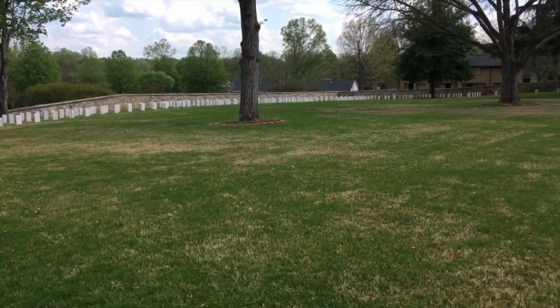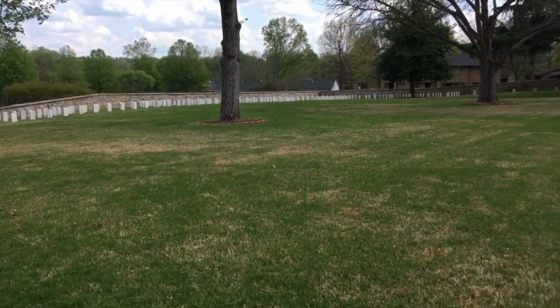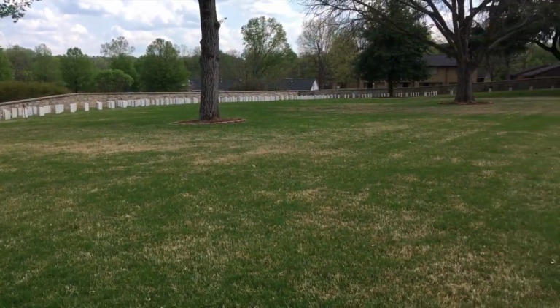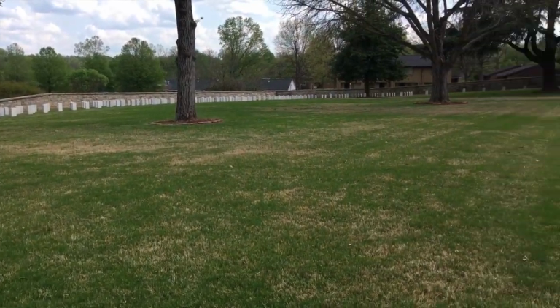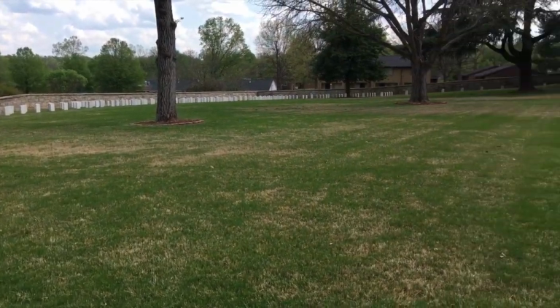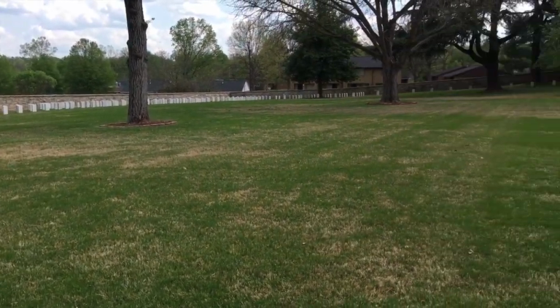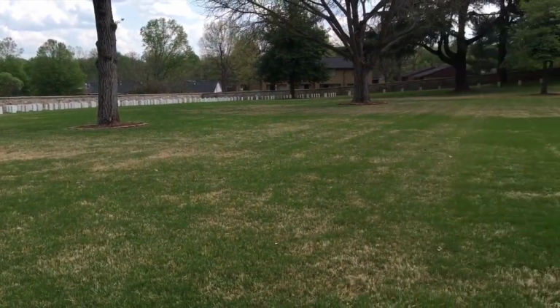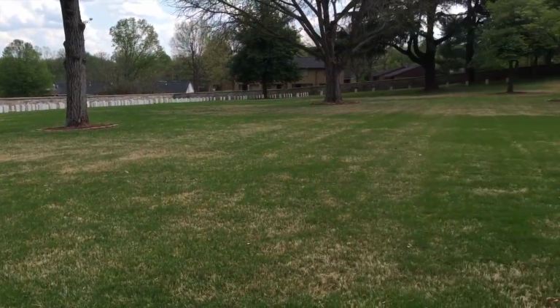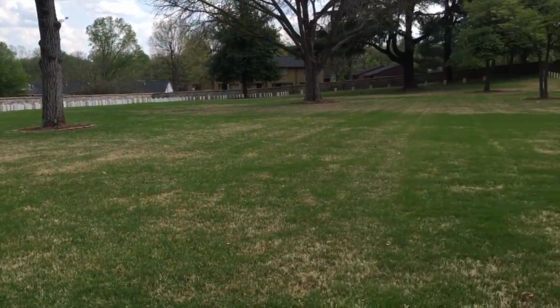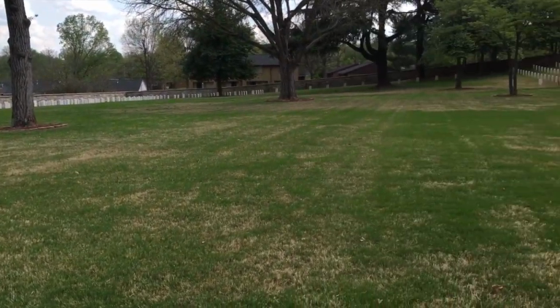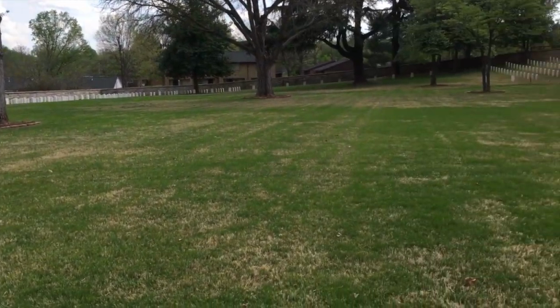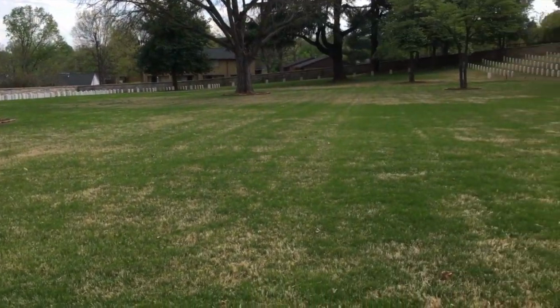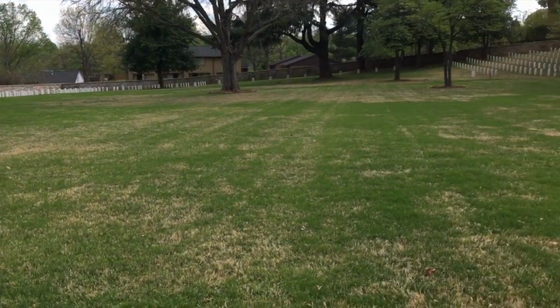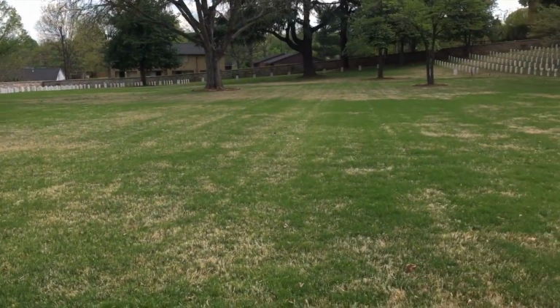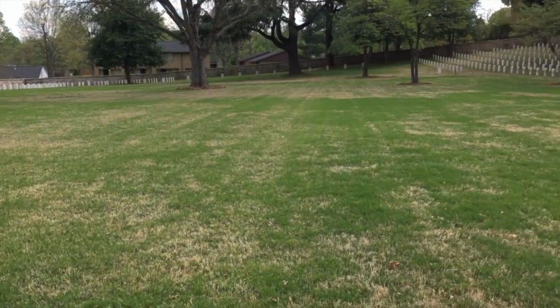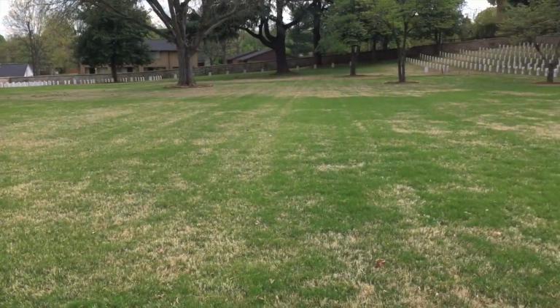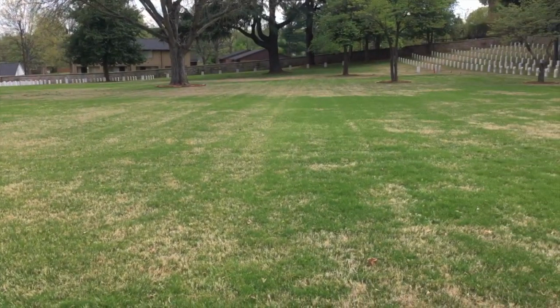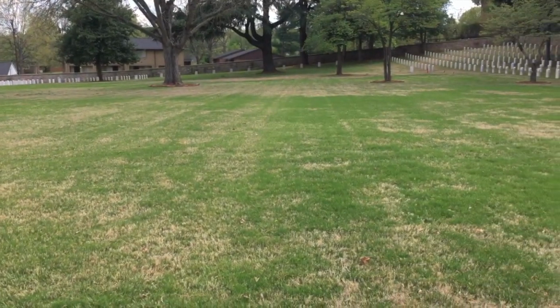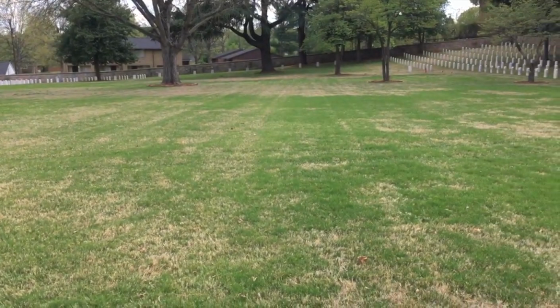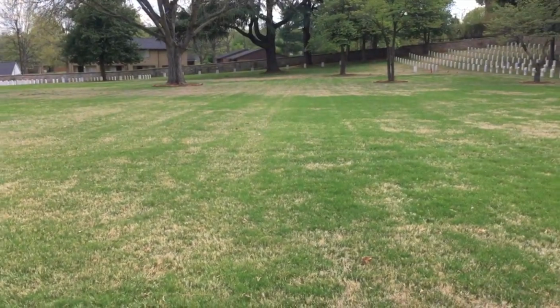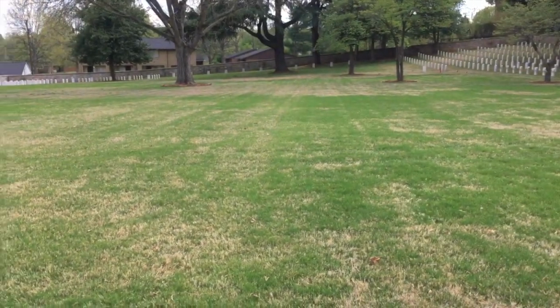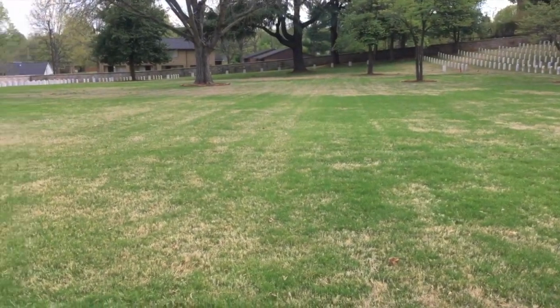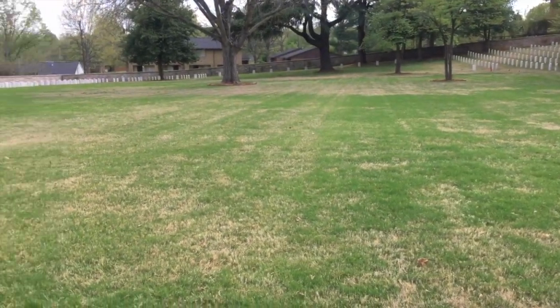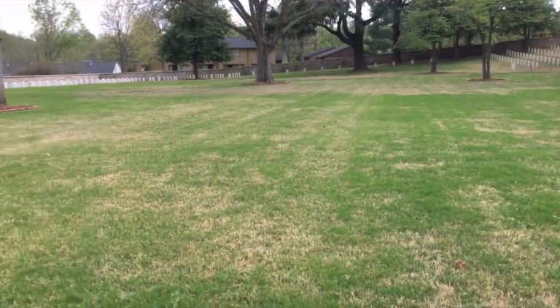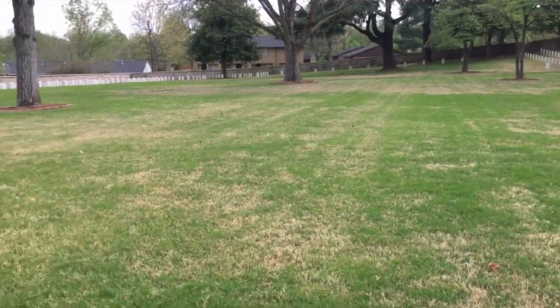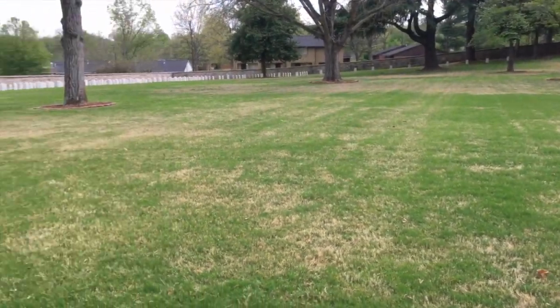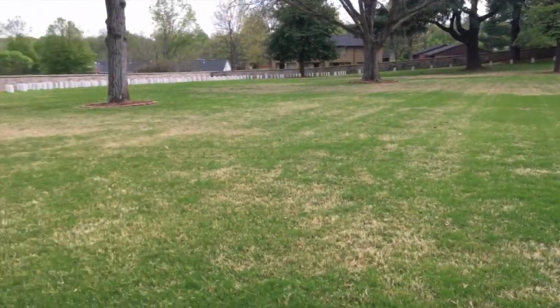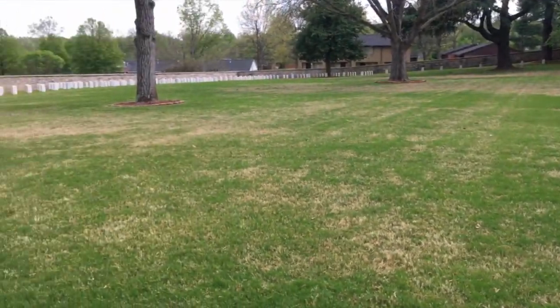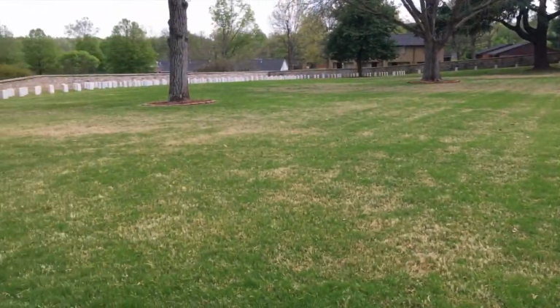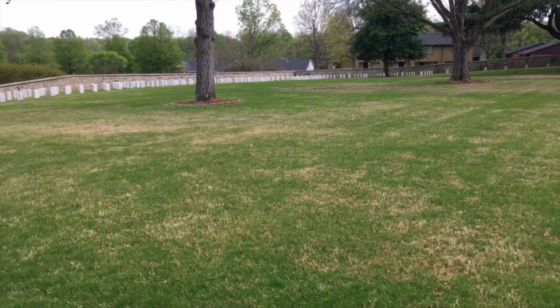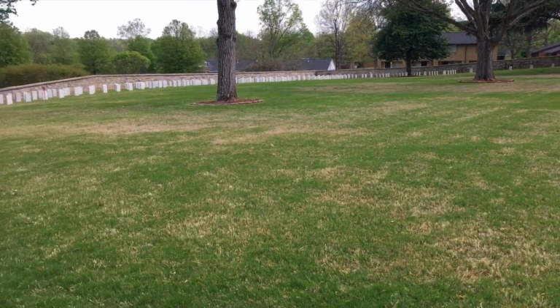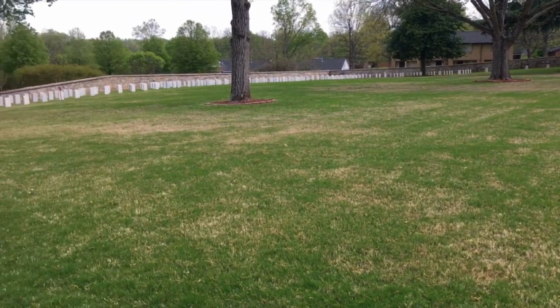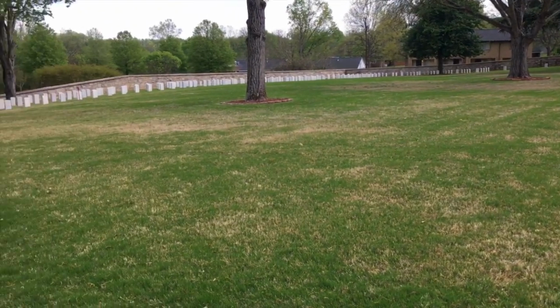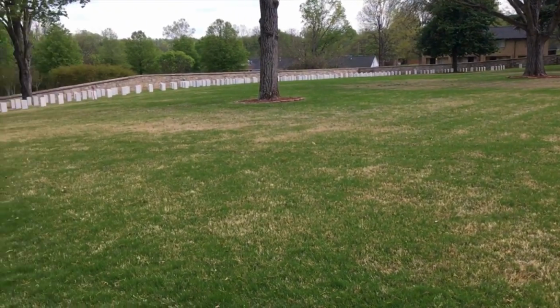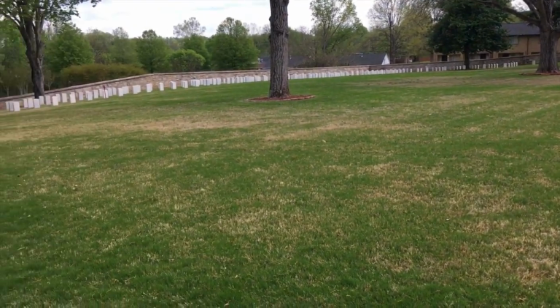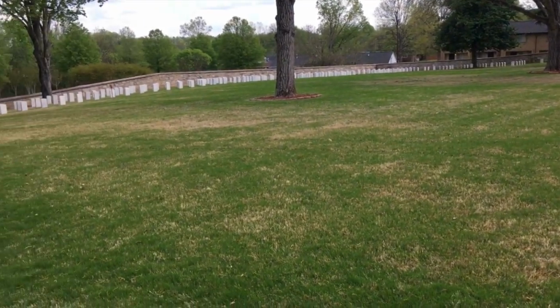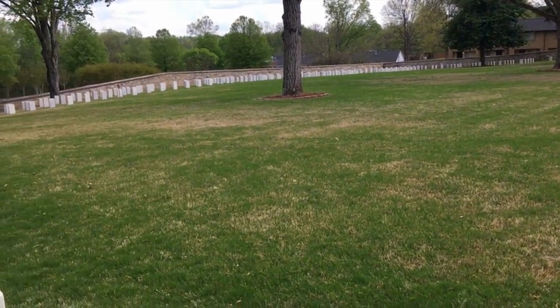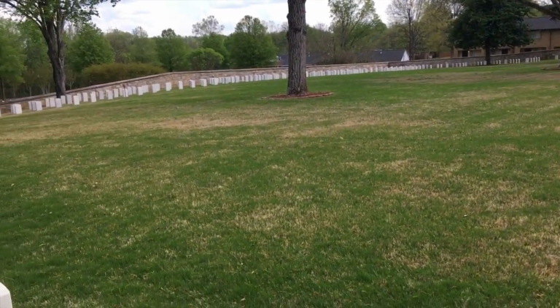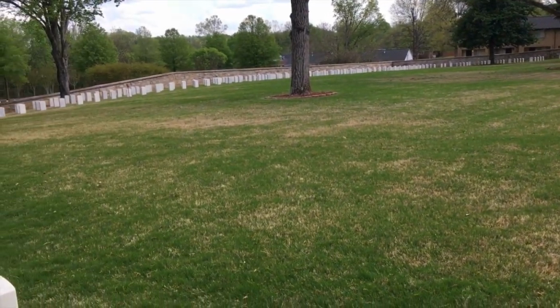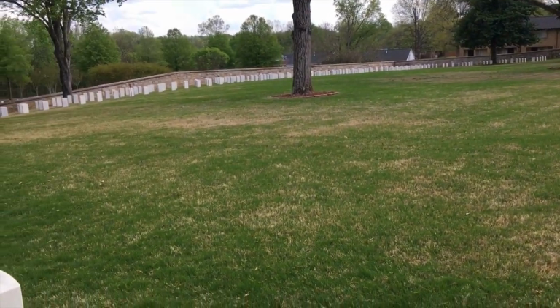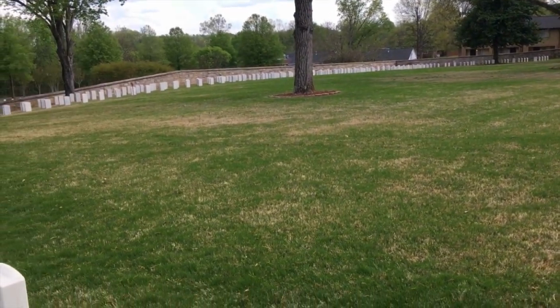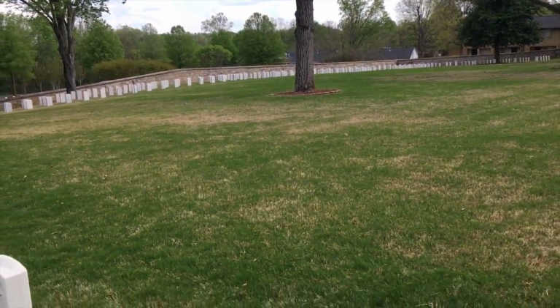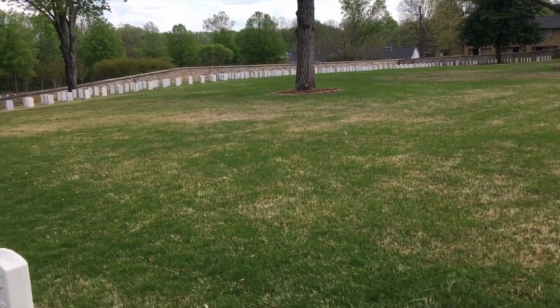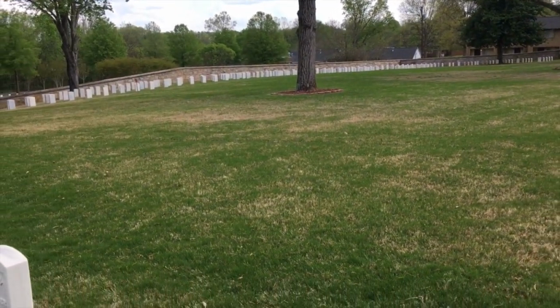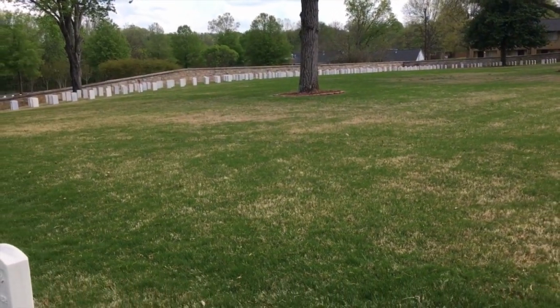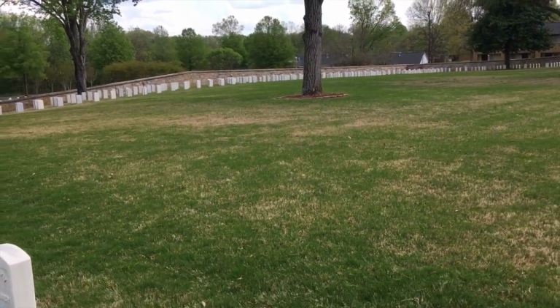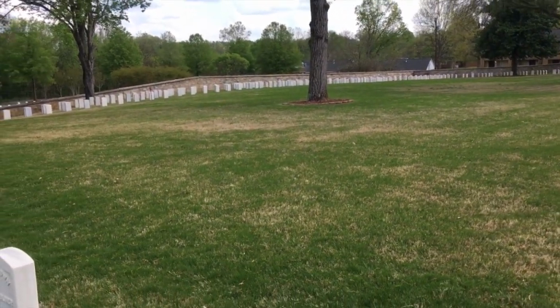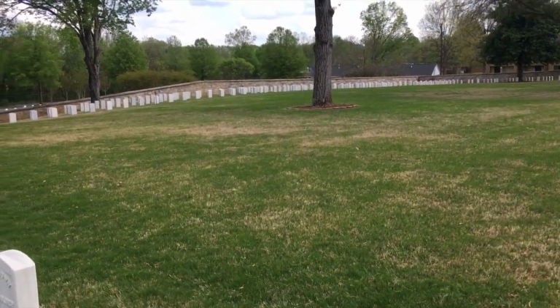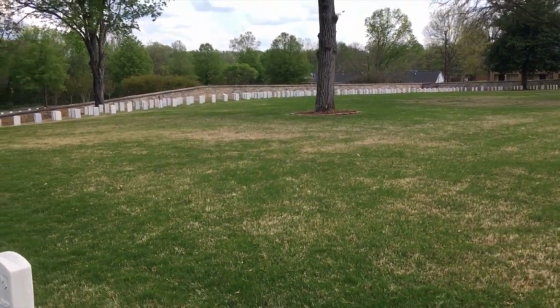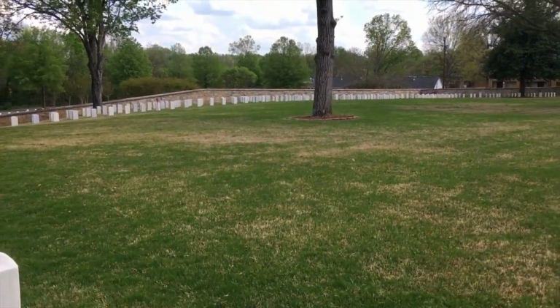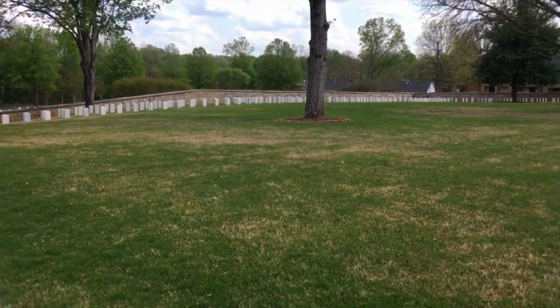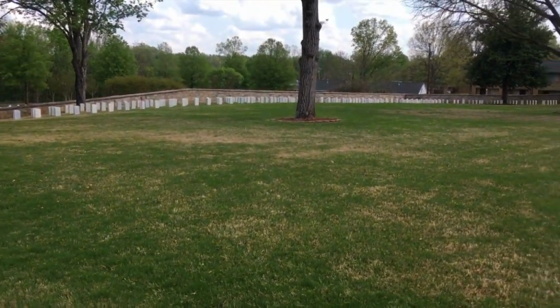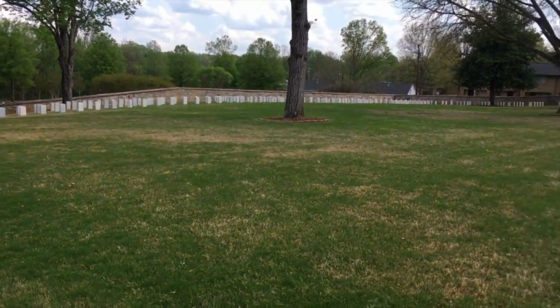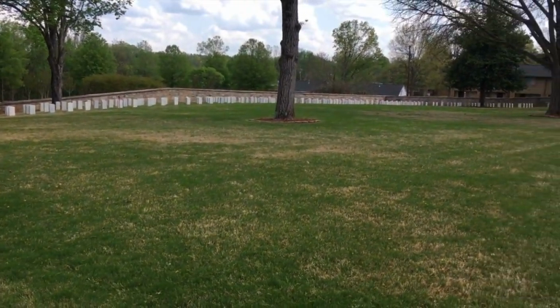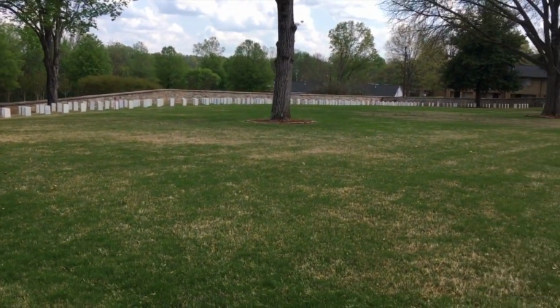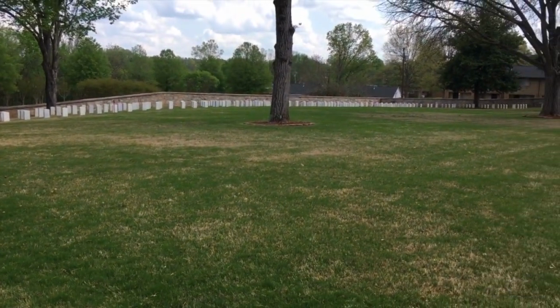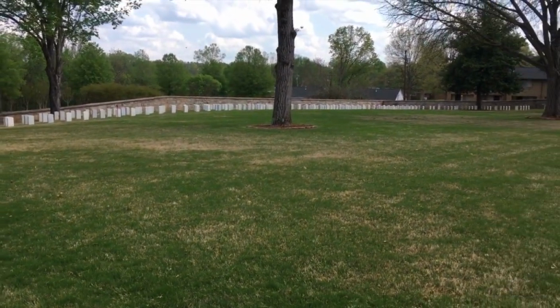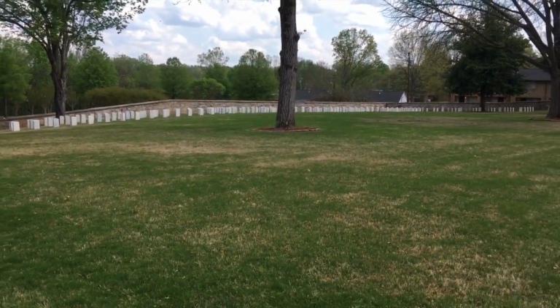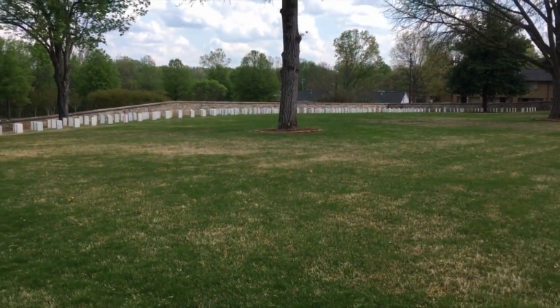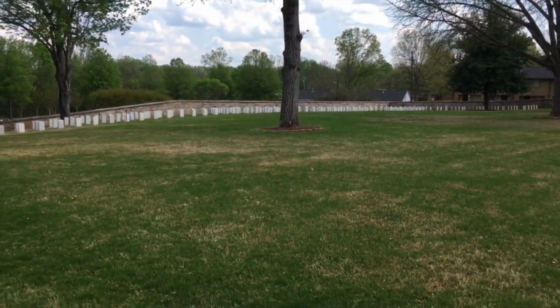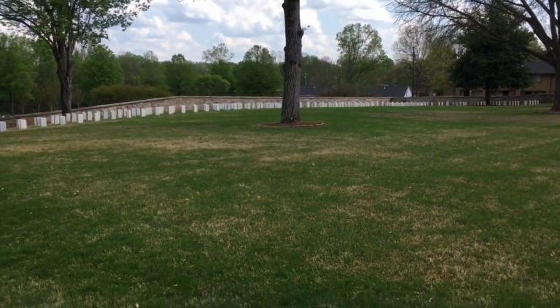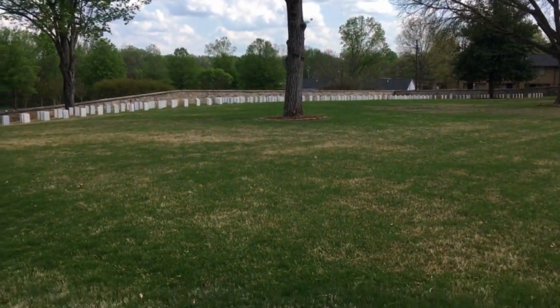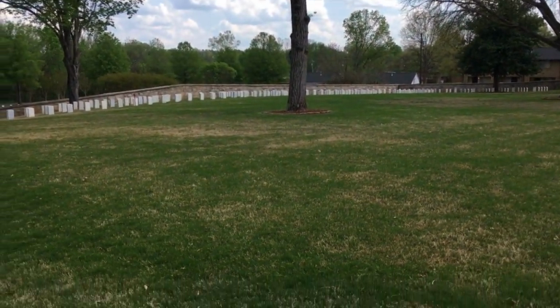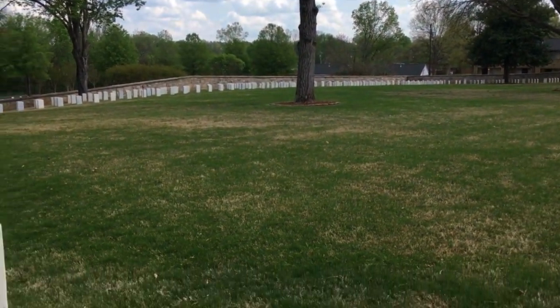It's just so sad that men had to die this way. It's sad that my great-great-great-great grandfather died that way.